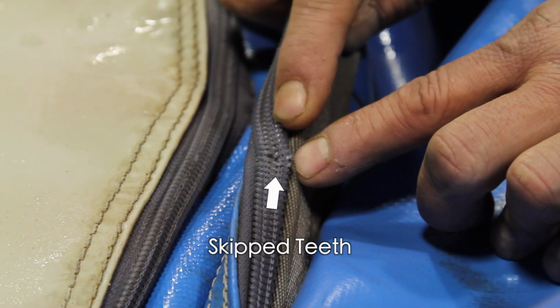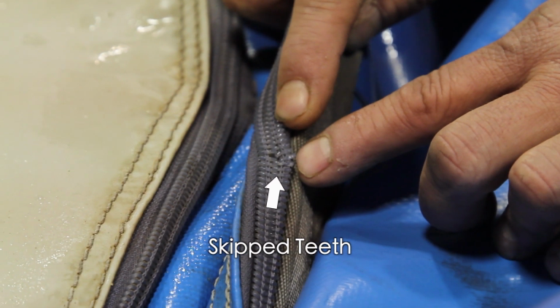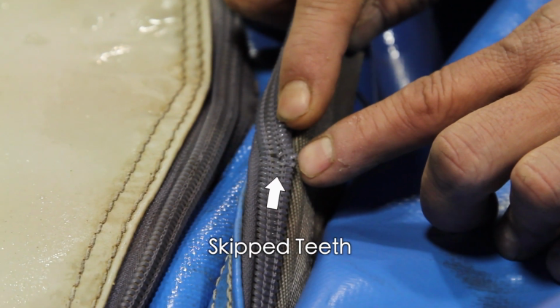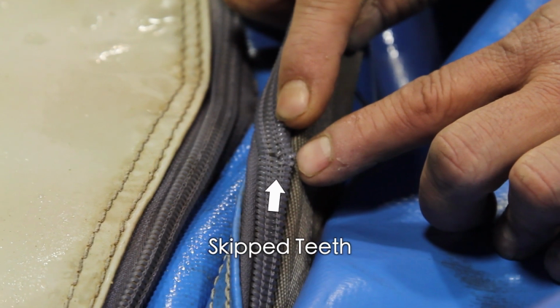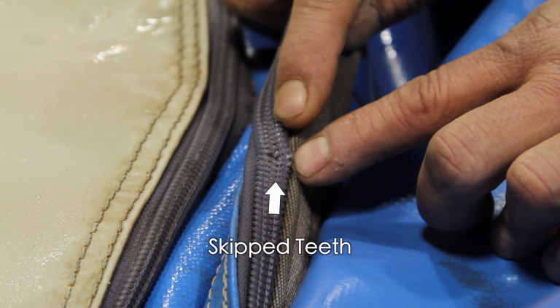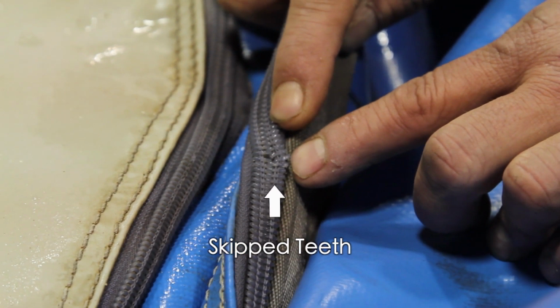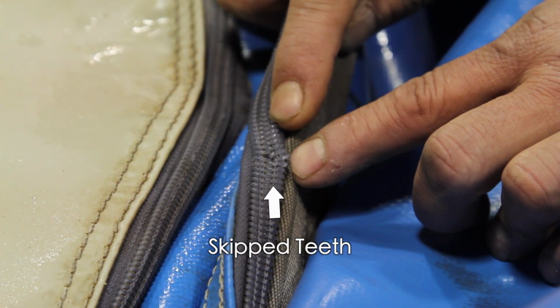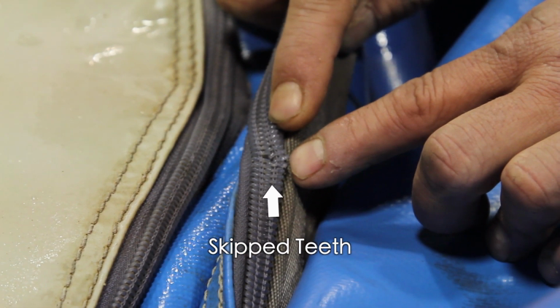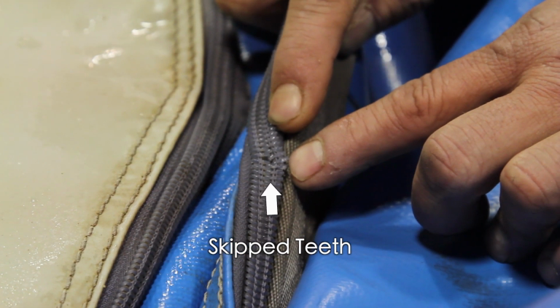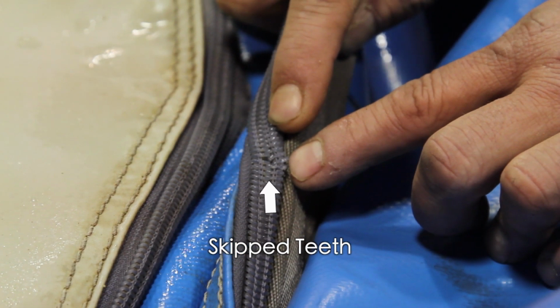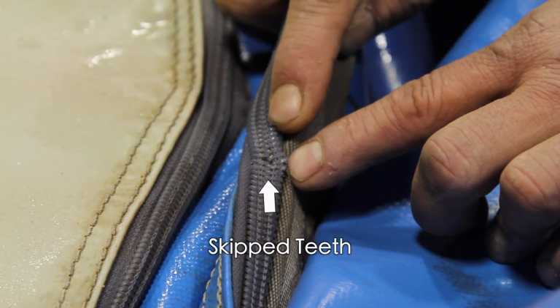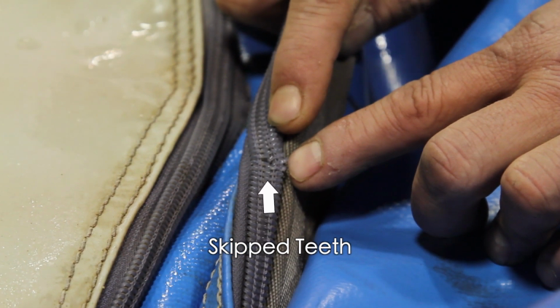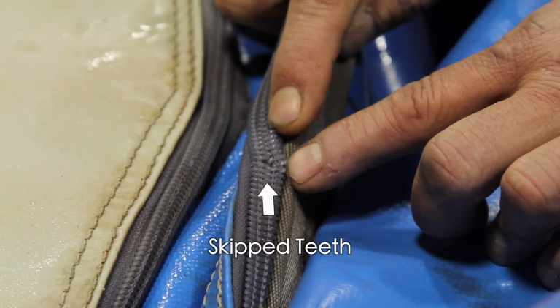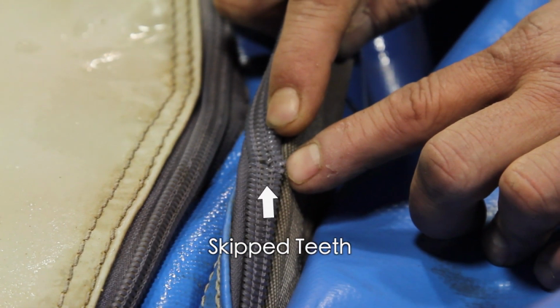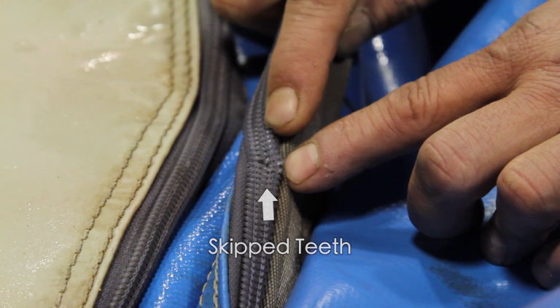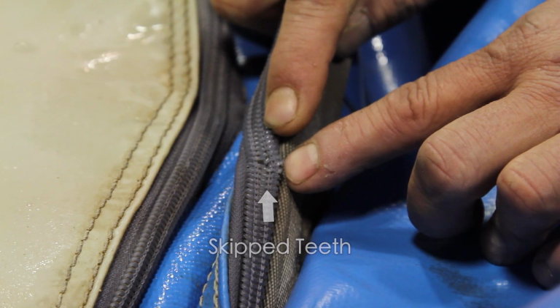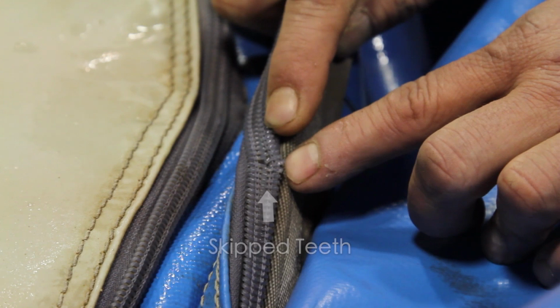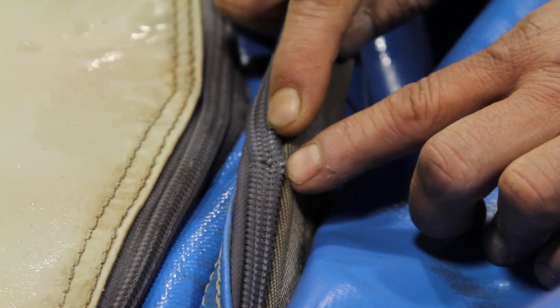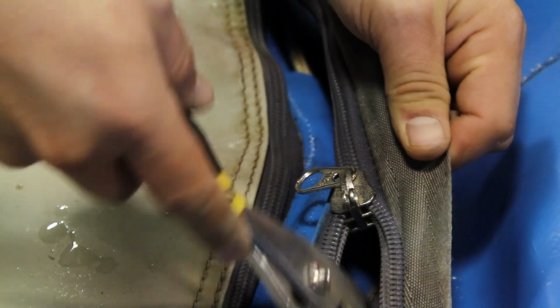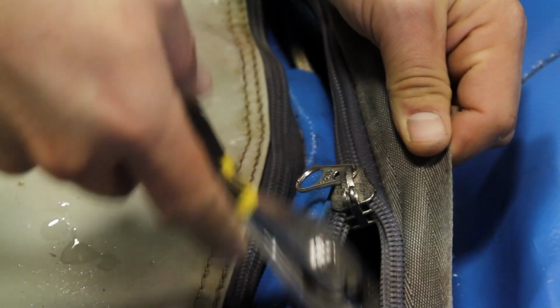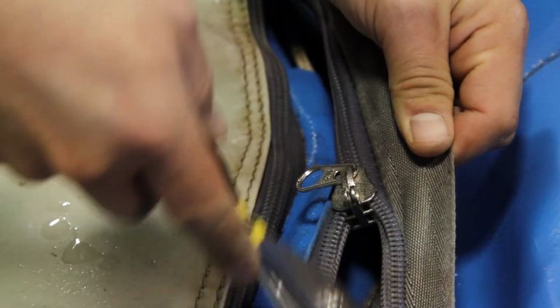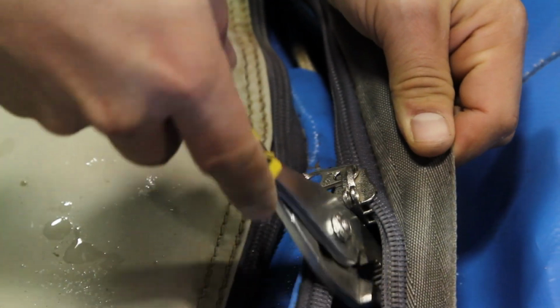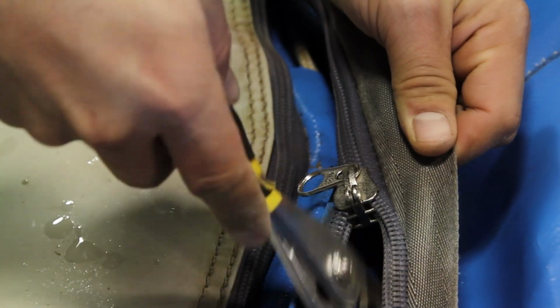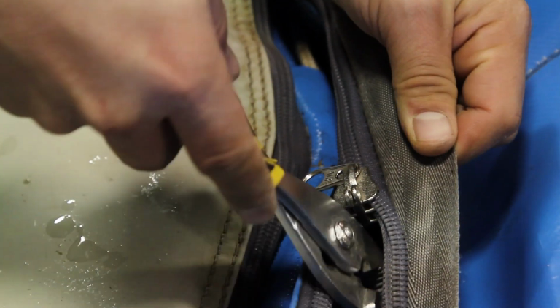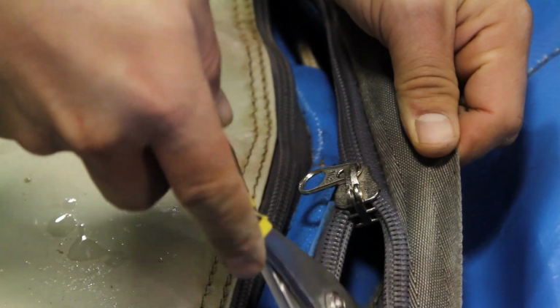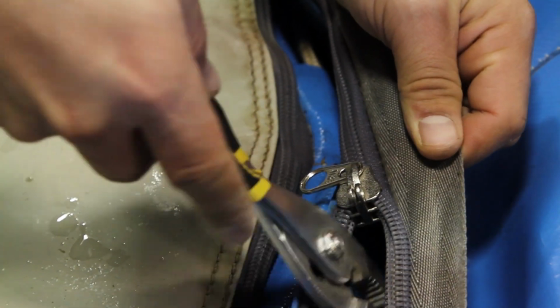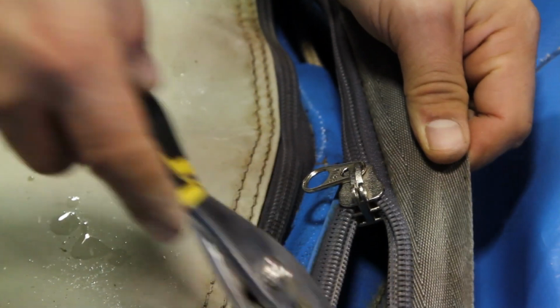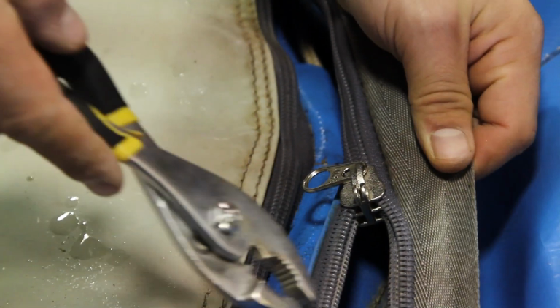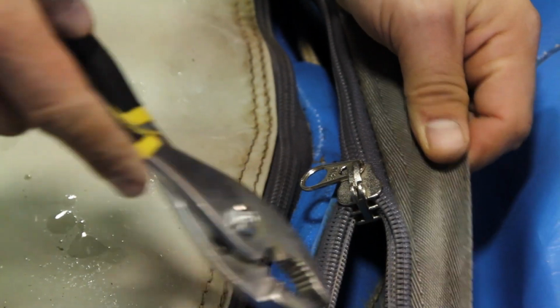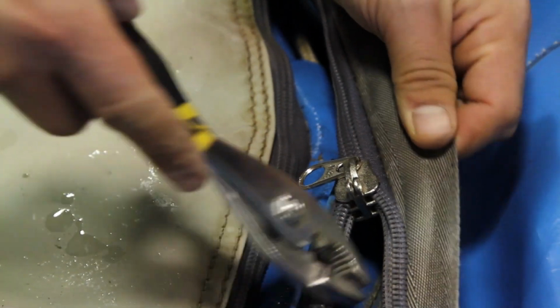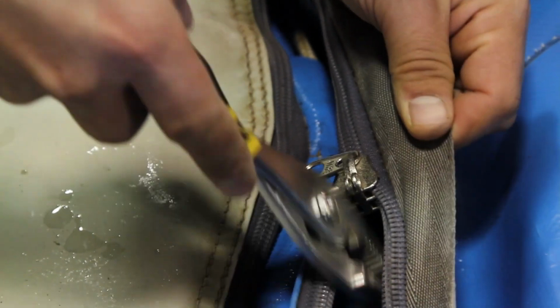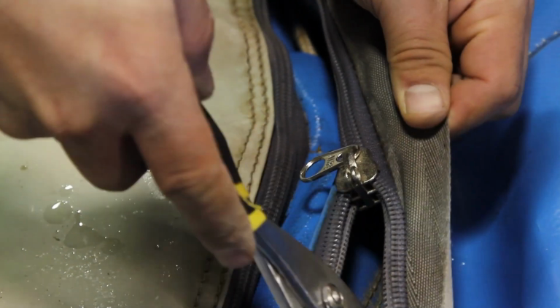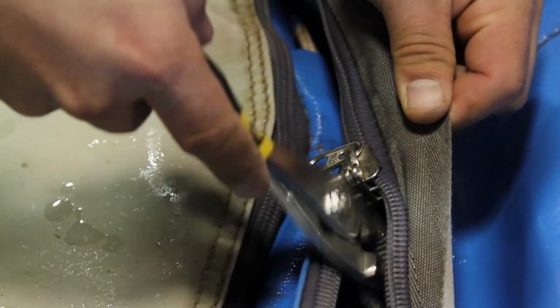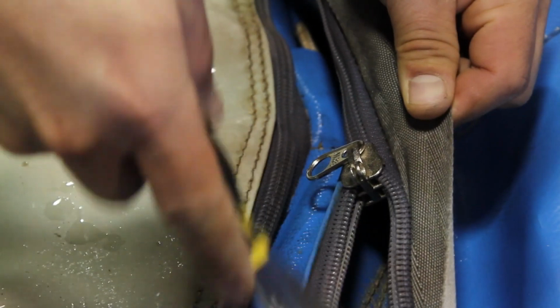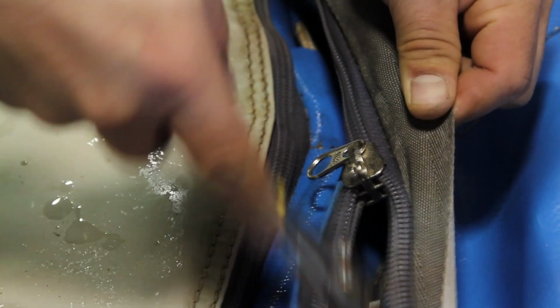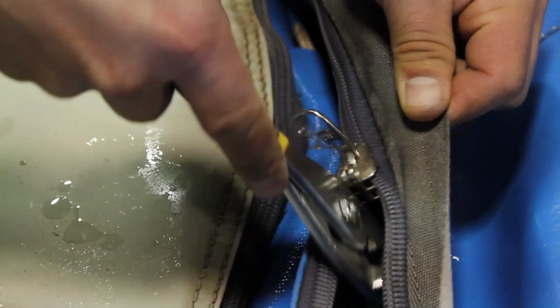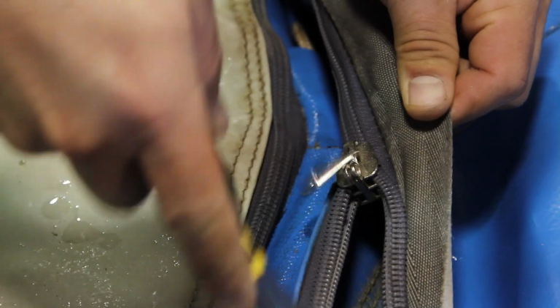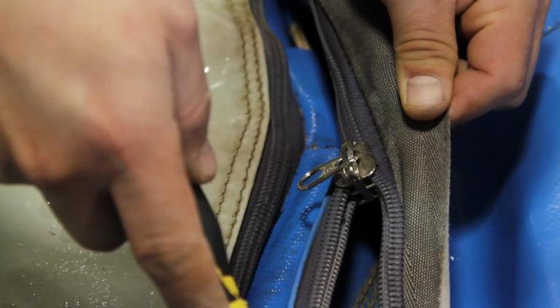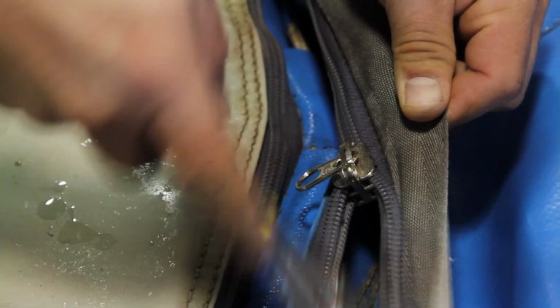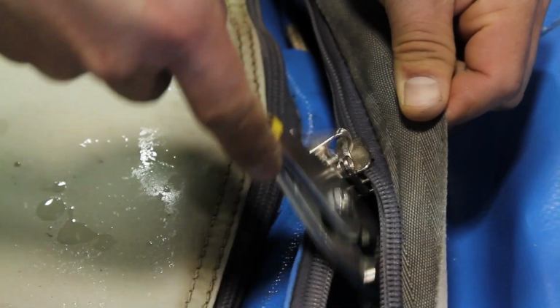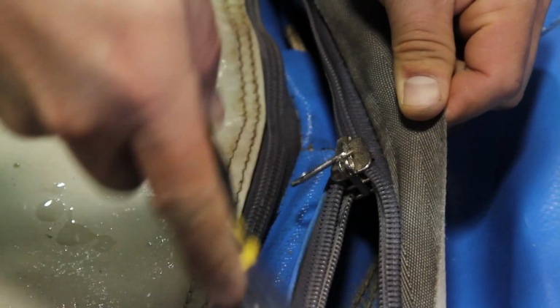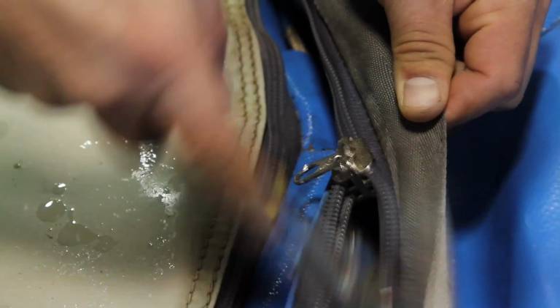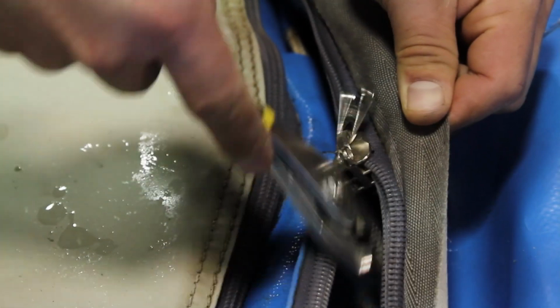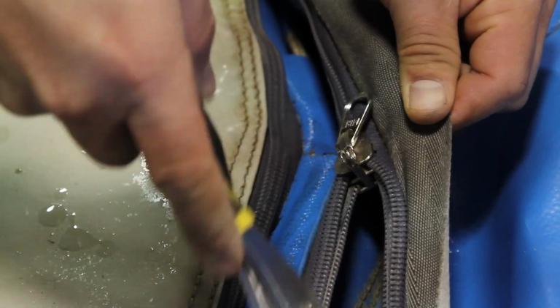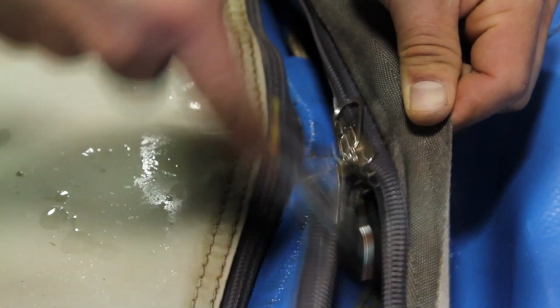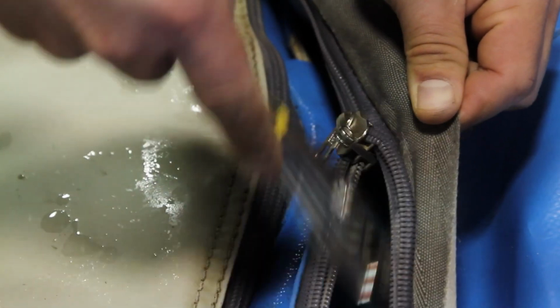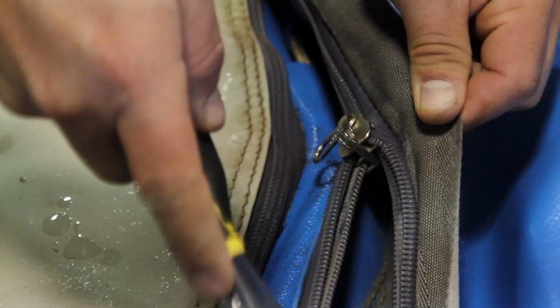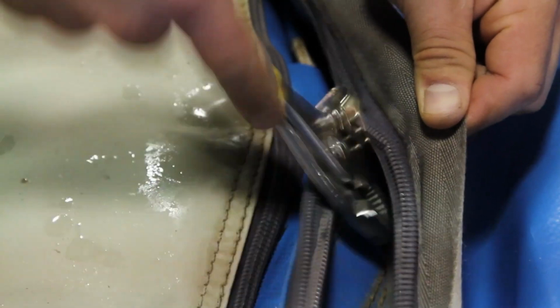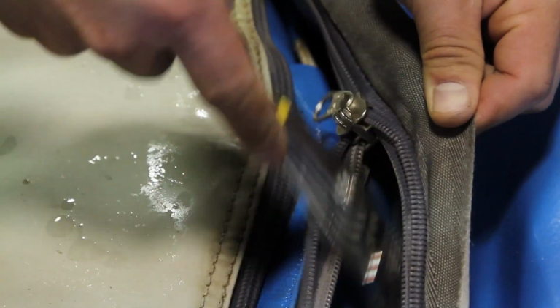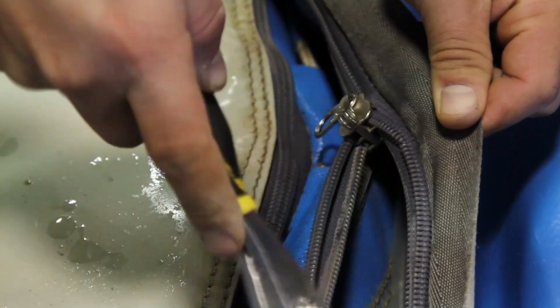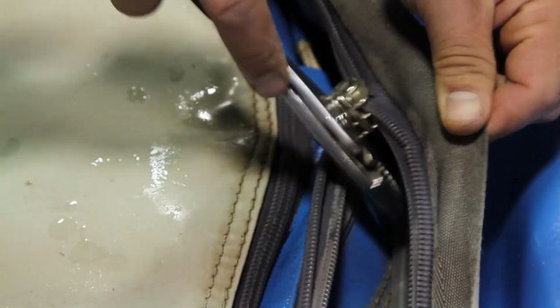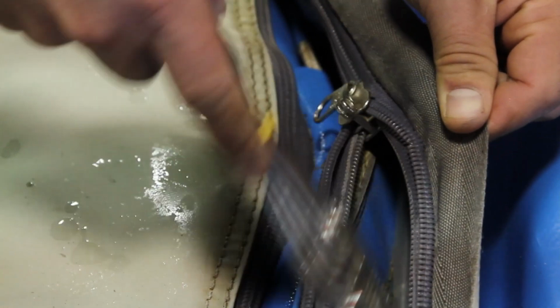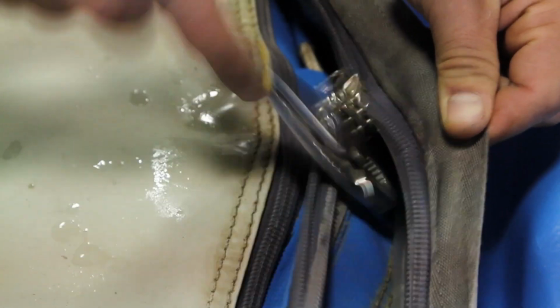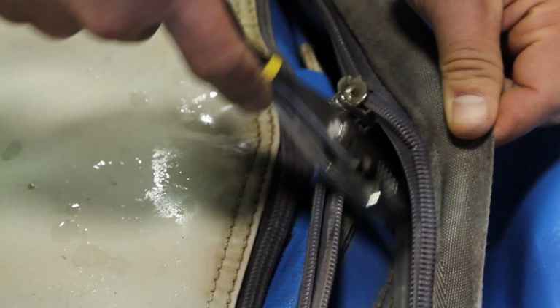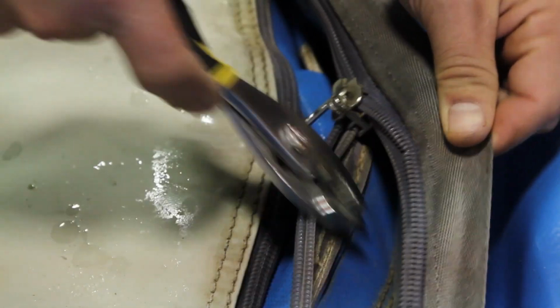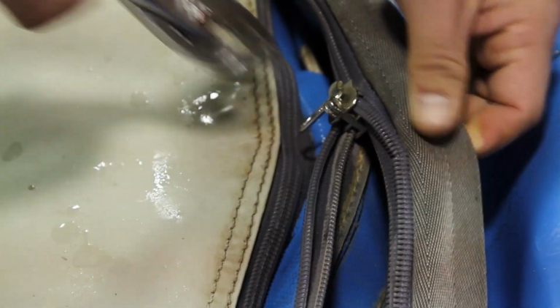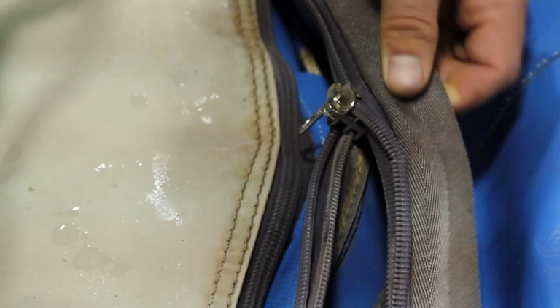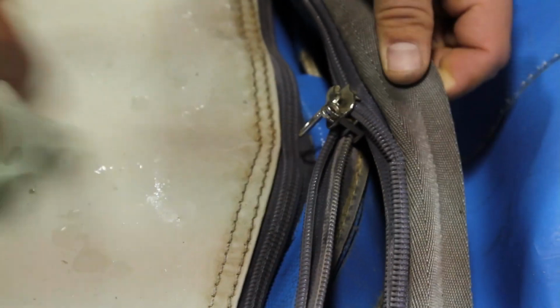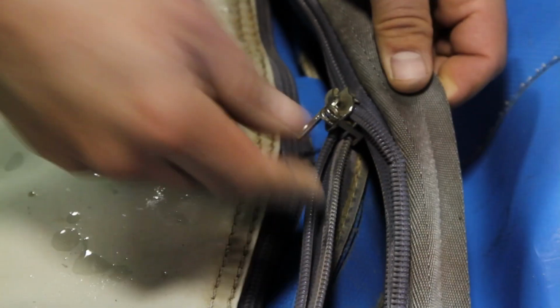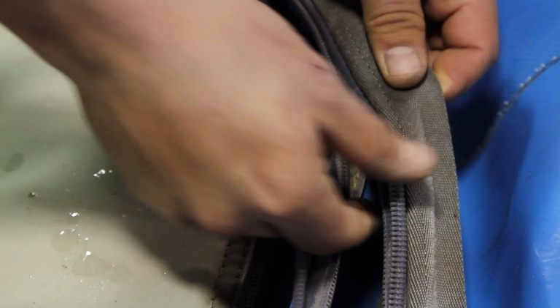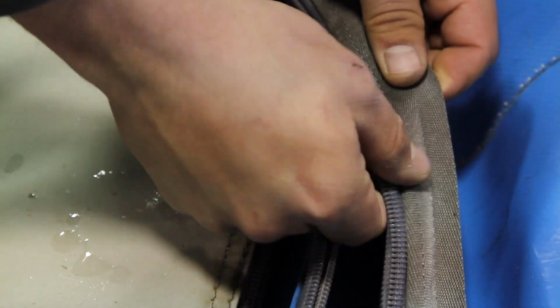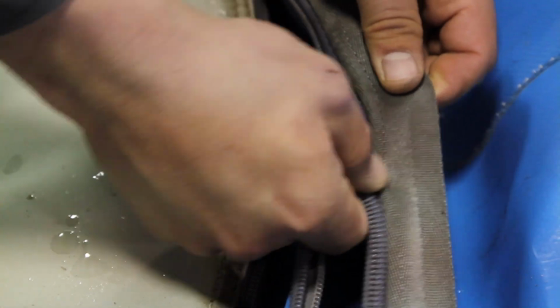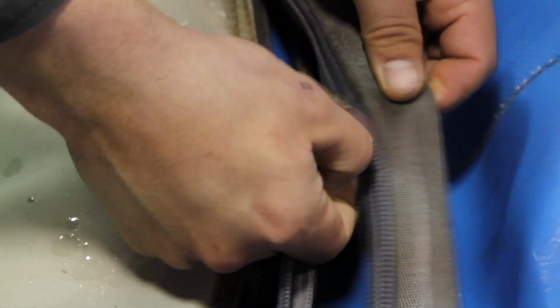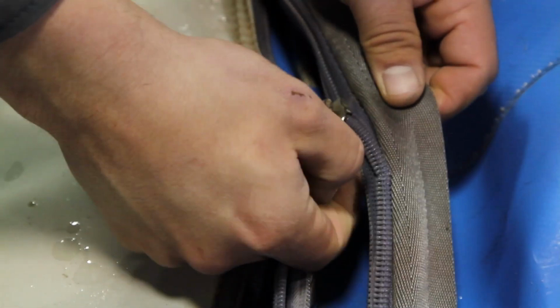If teeth become skipped on the outside or inside coil, you can tap the car backwards over the skipped teeth with pliers.